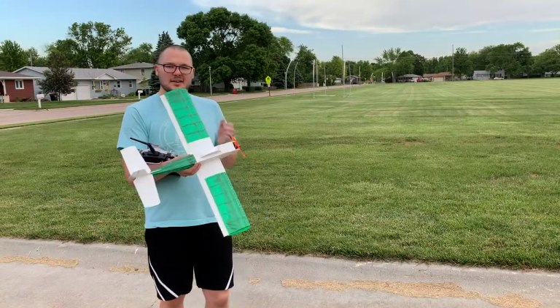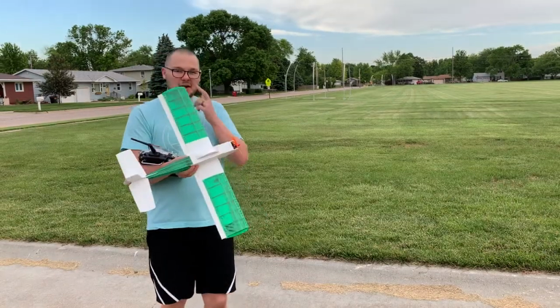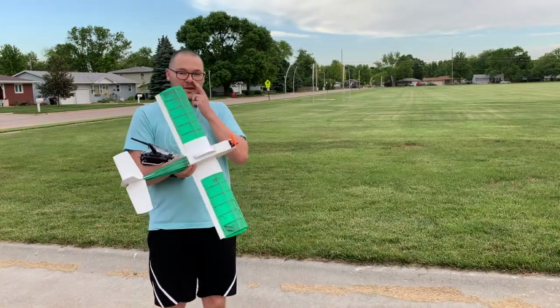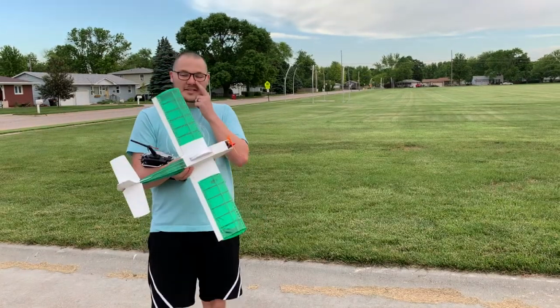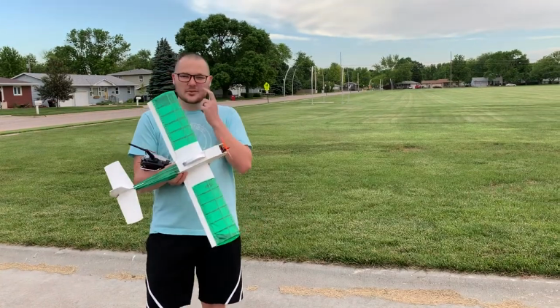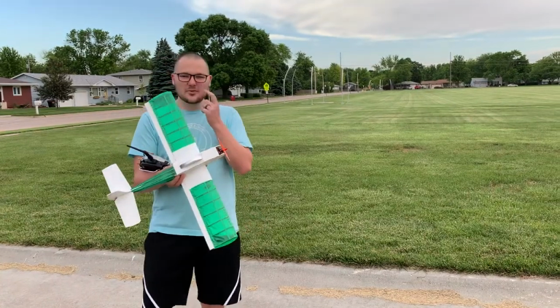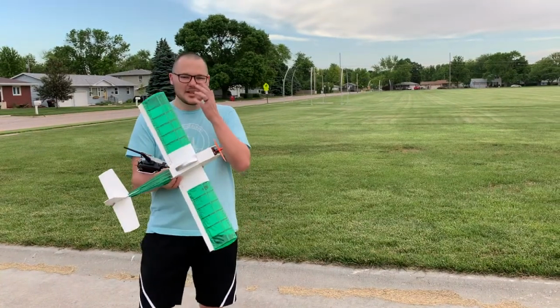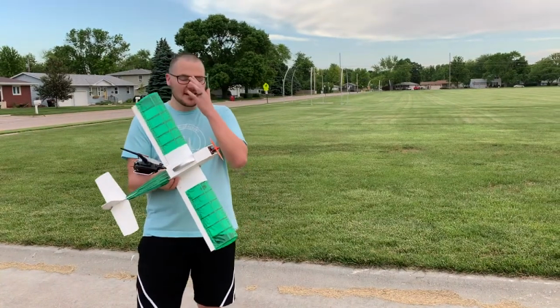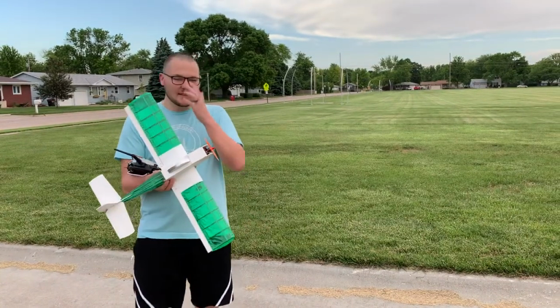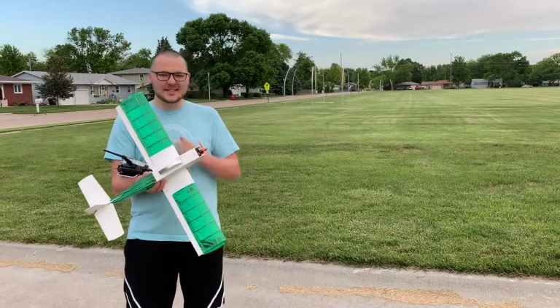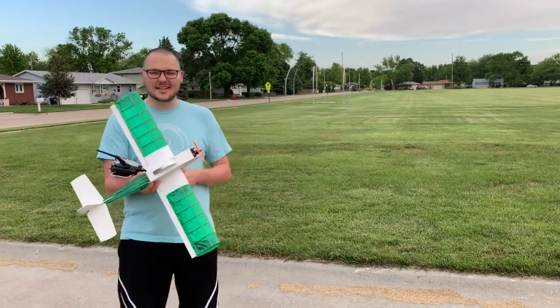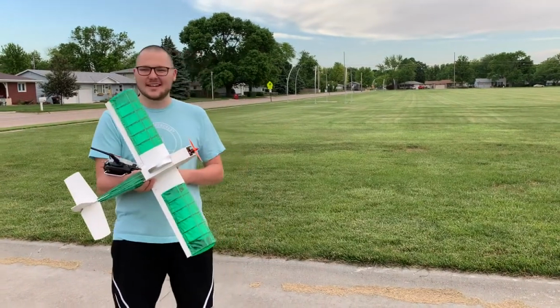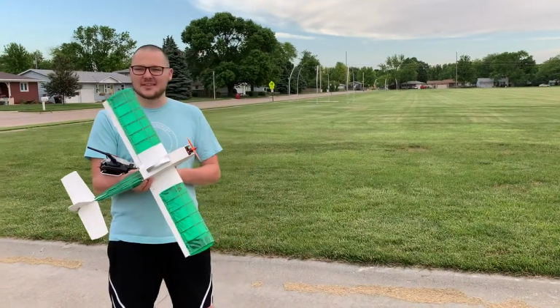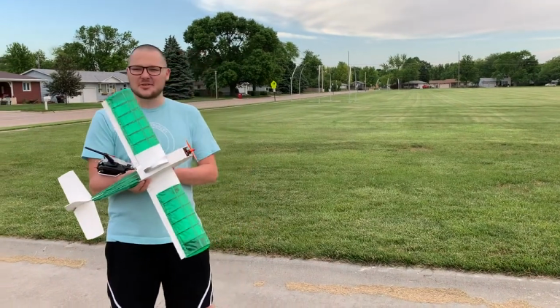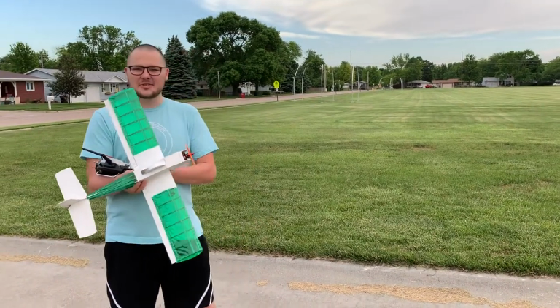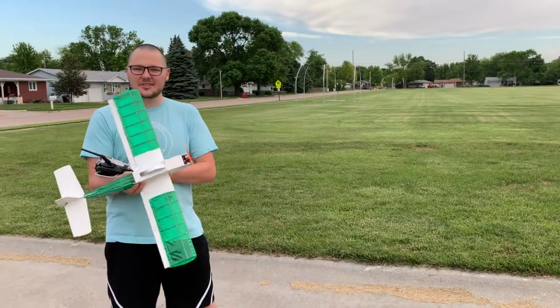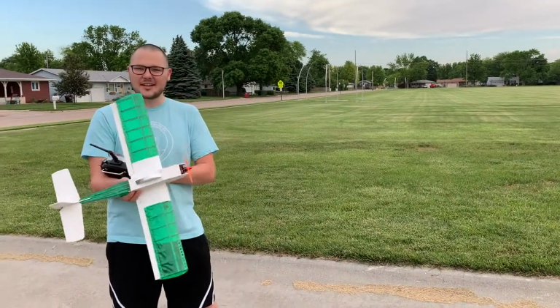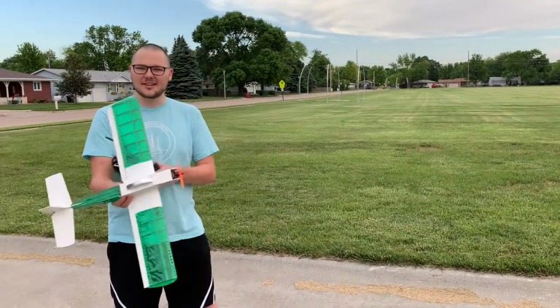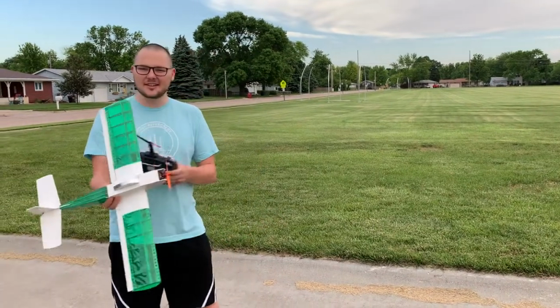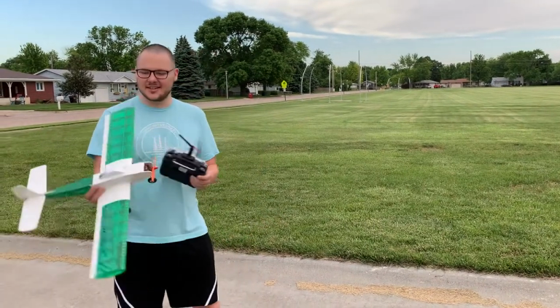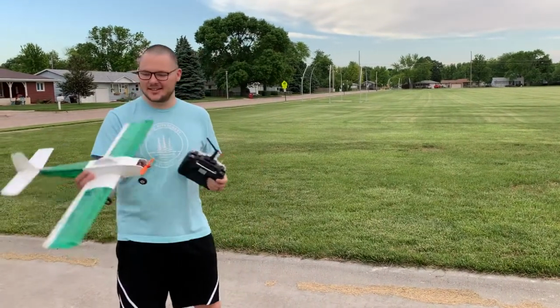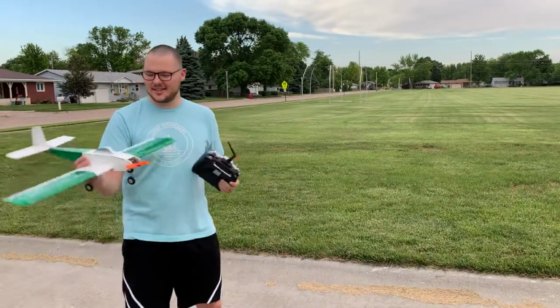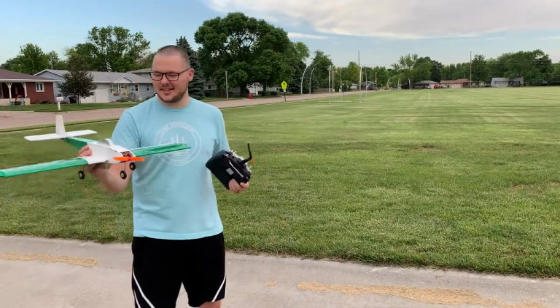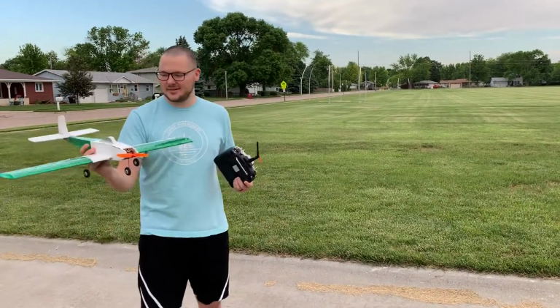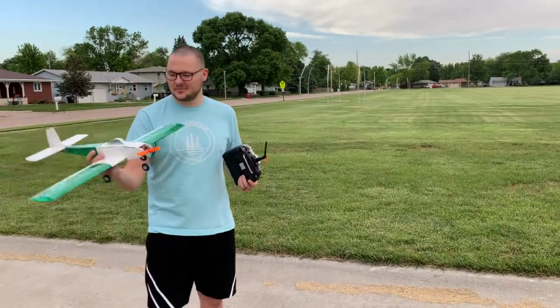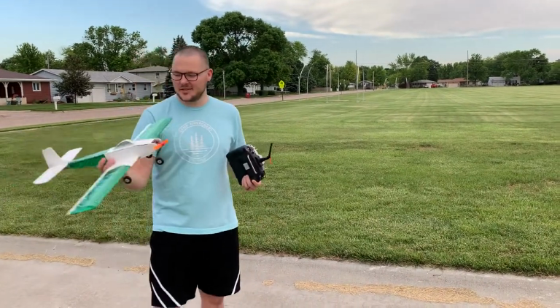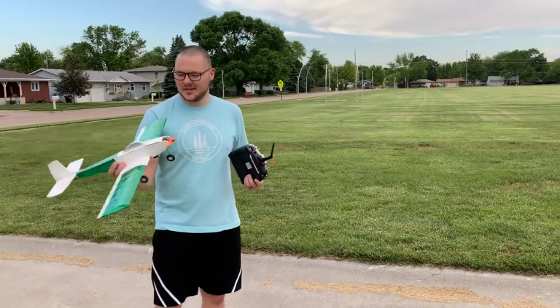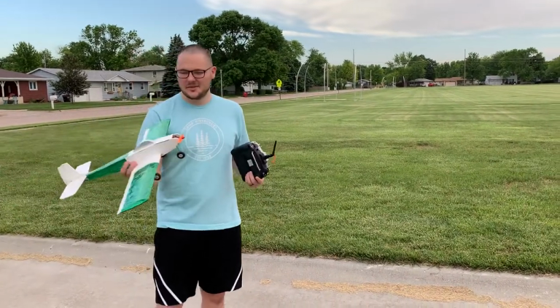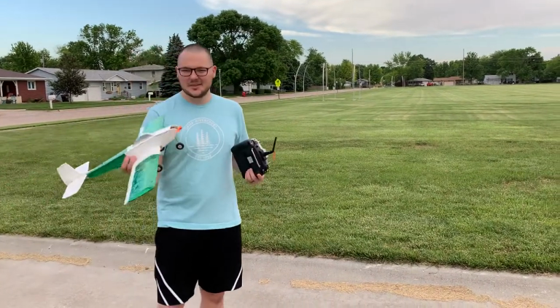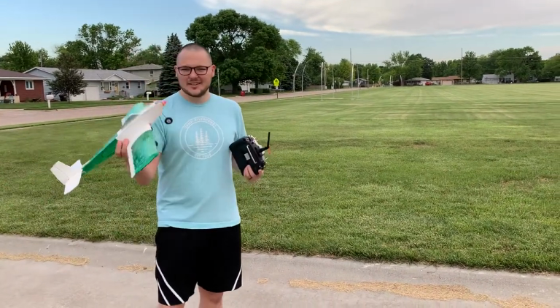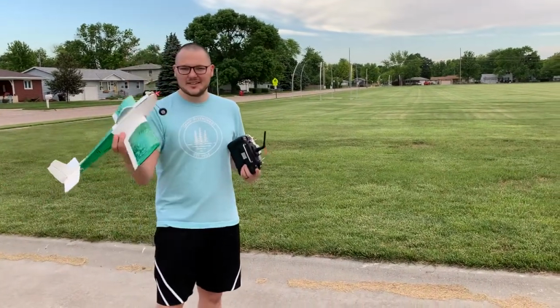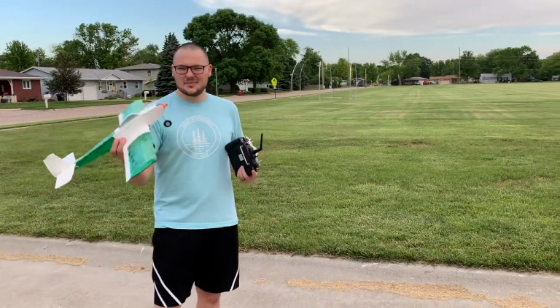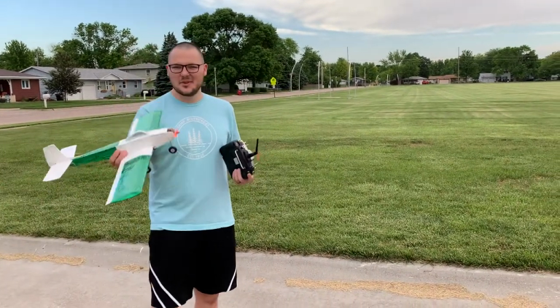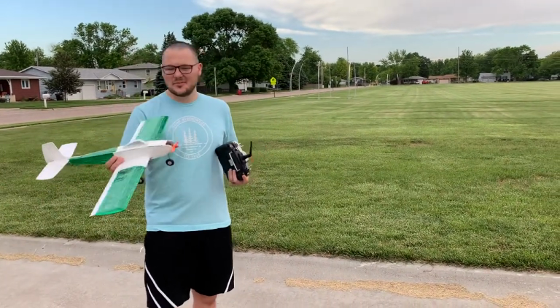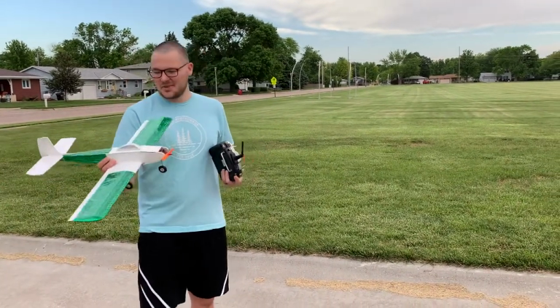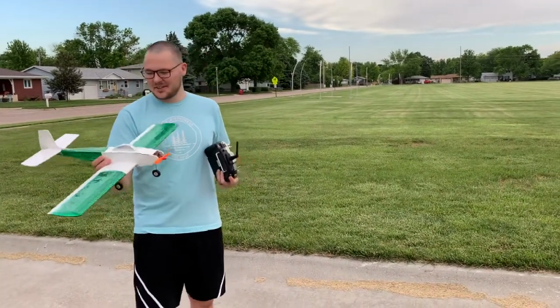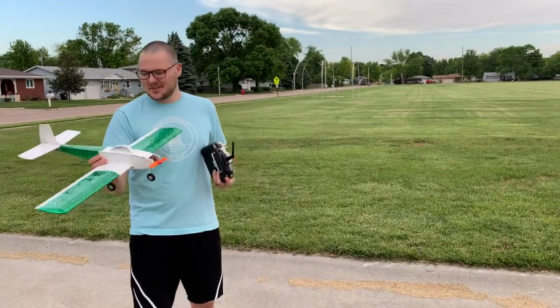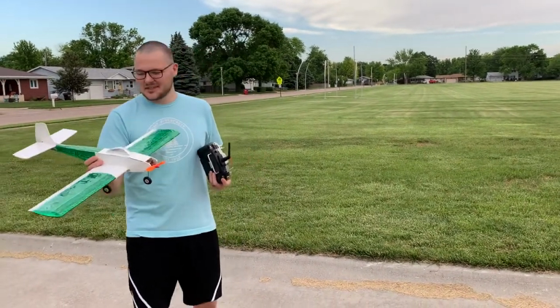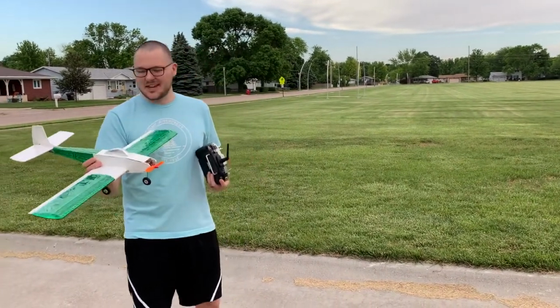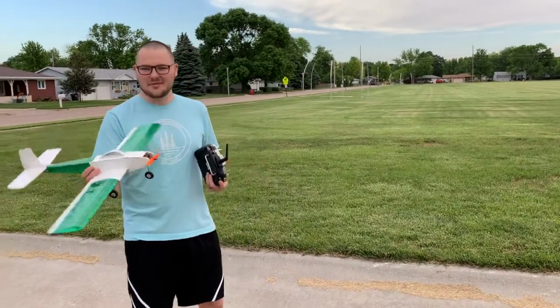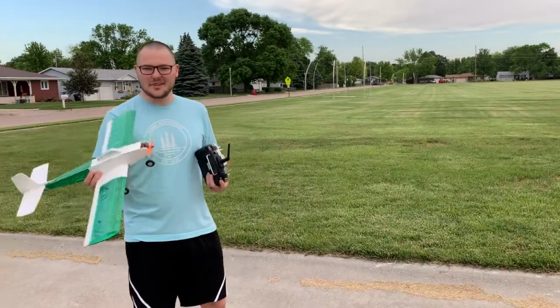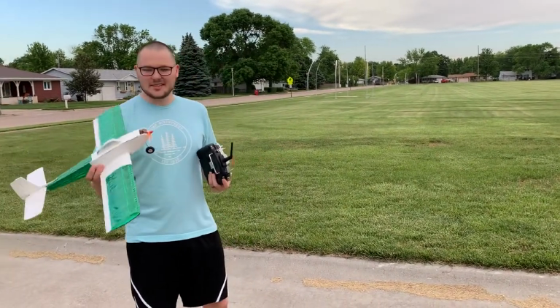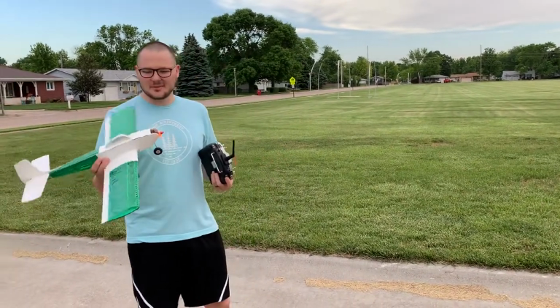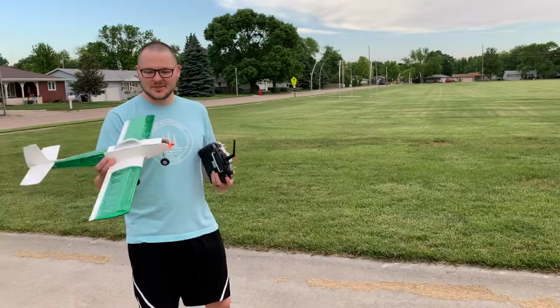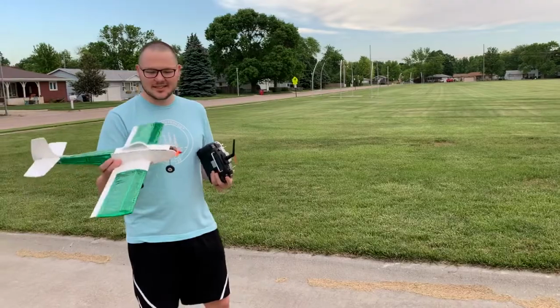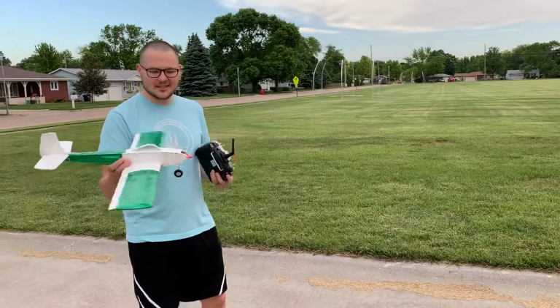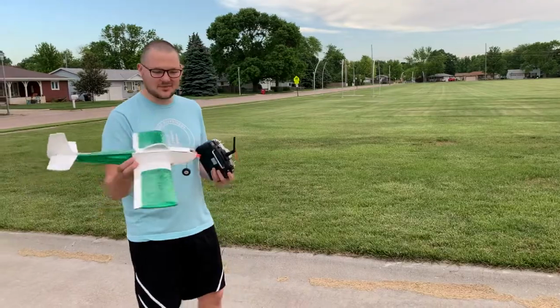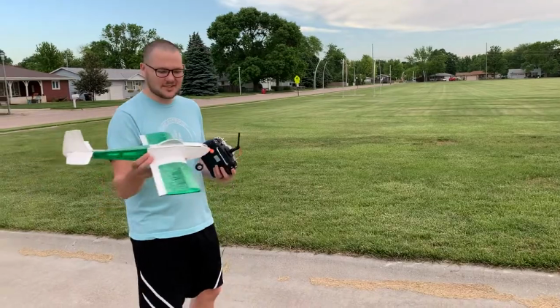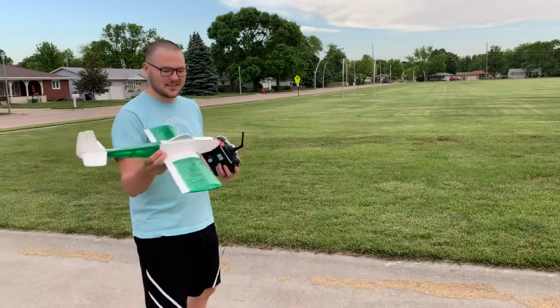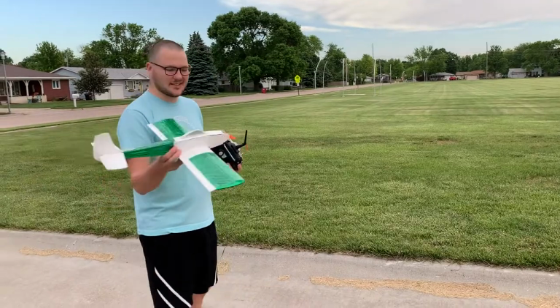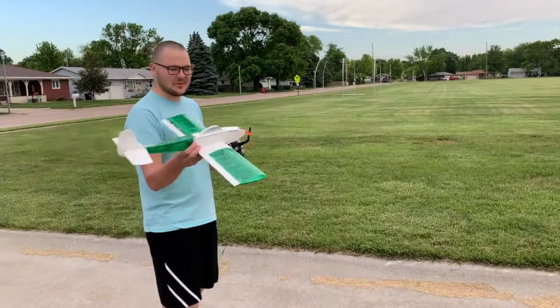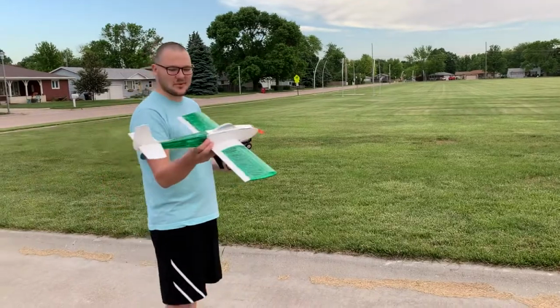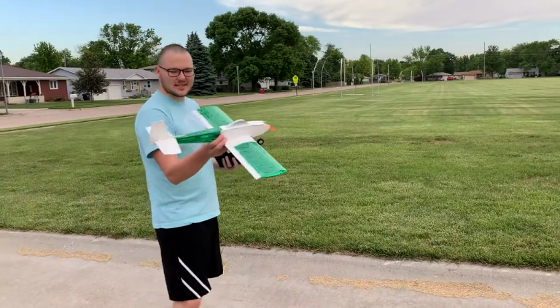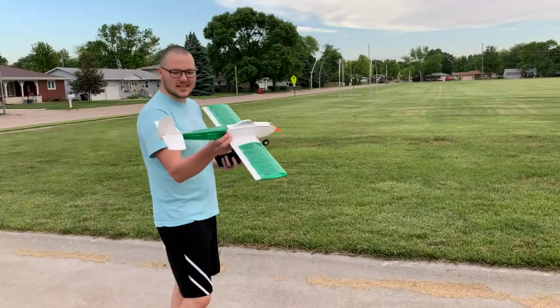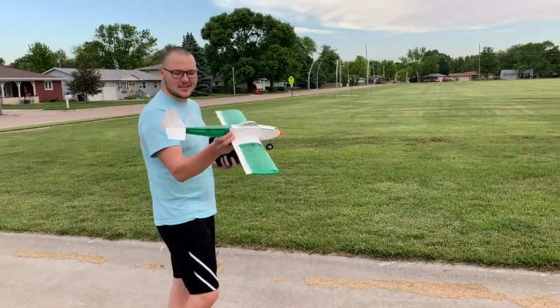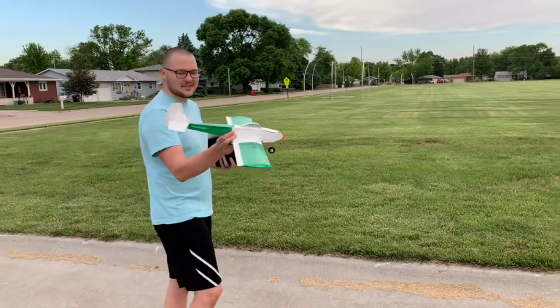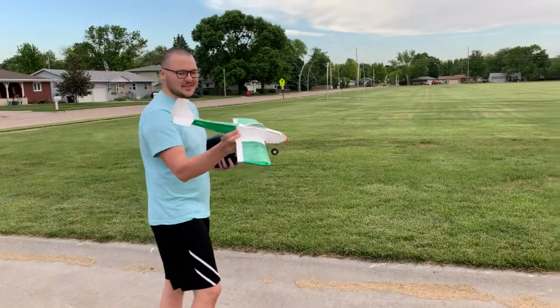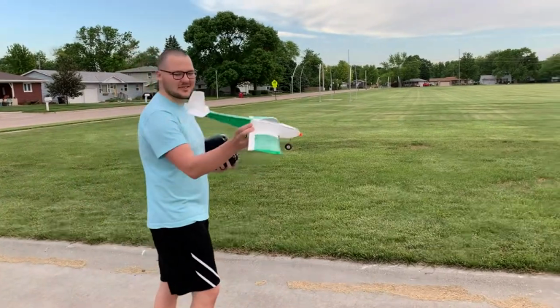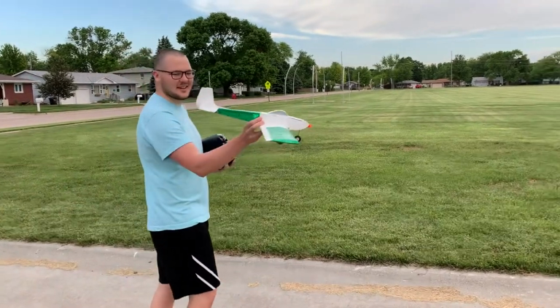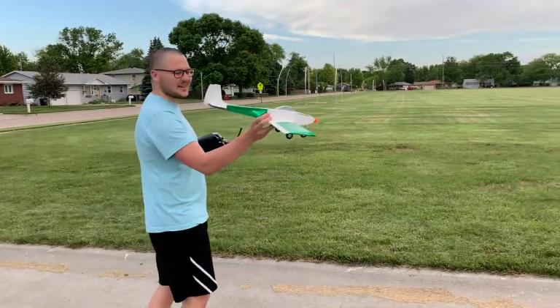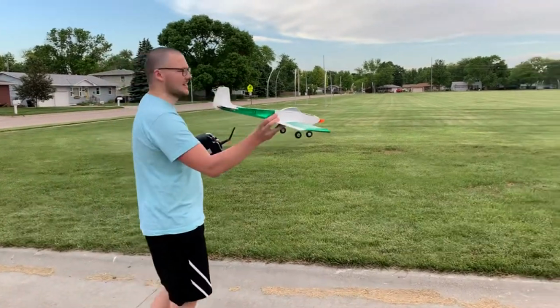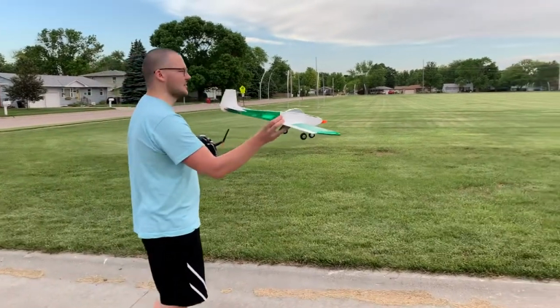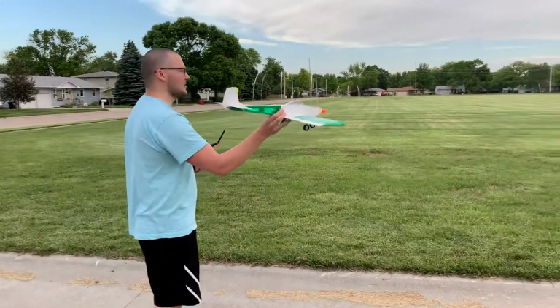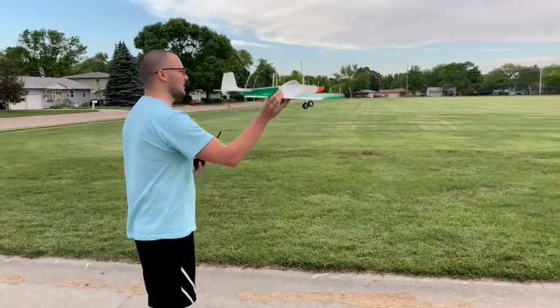Alright, this is the Willy Nillies Junior Skylark. The building was a lot of fun, so we'll see if it works out. Okay, here we go.